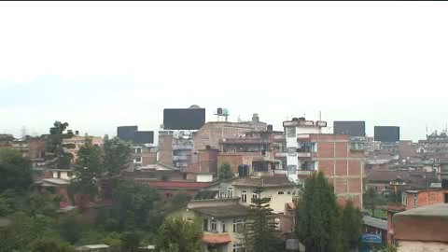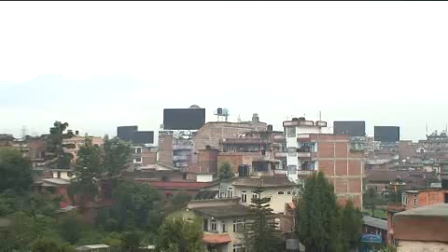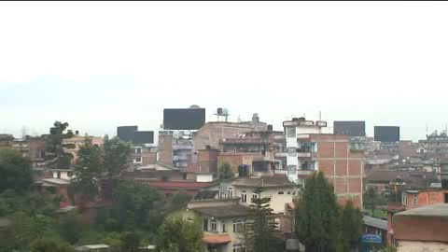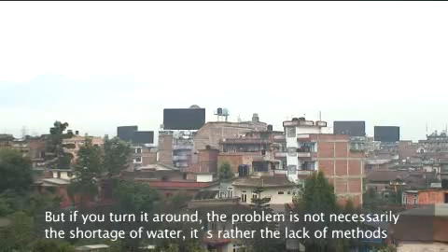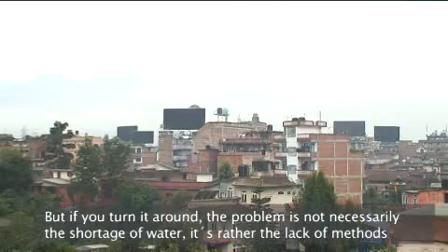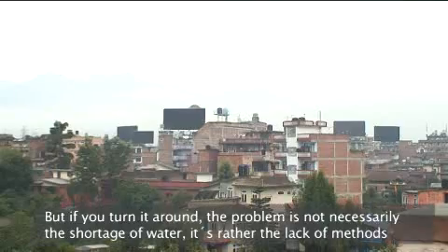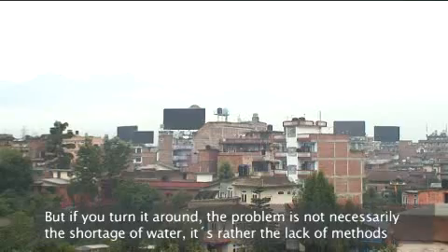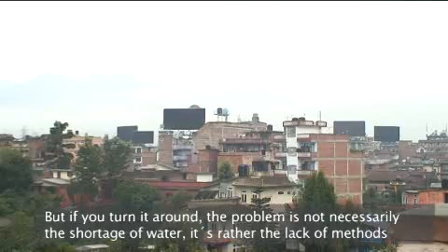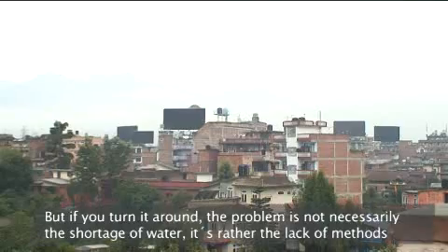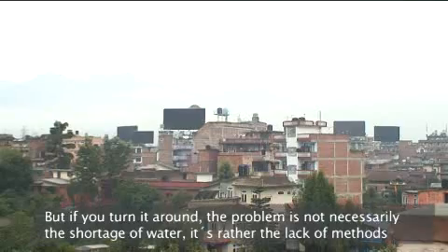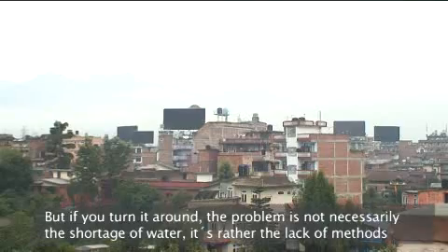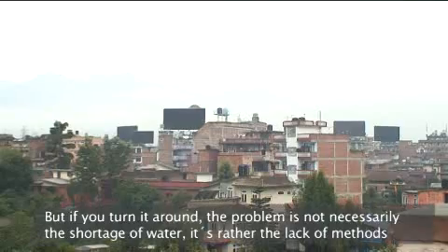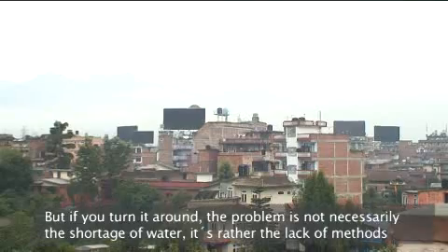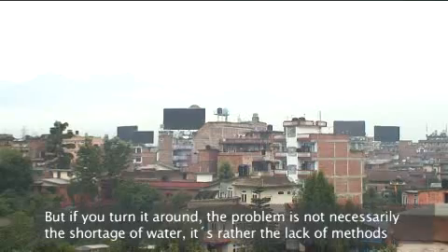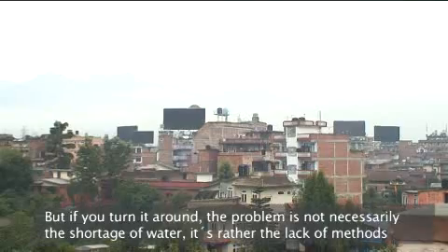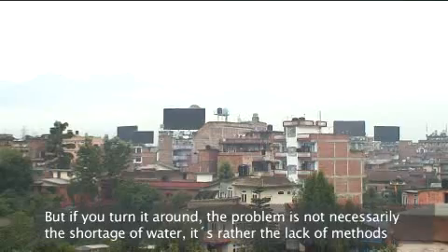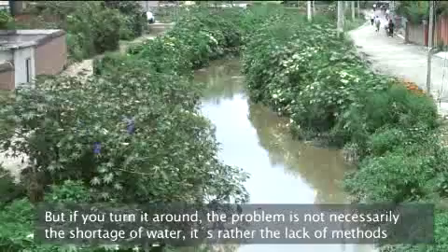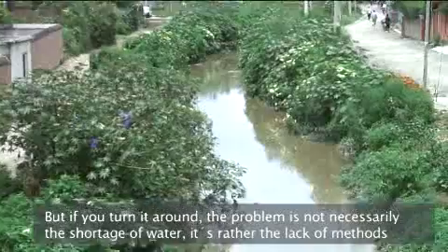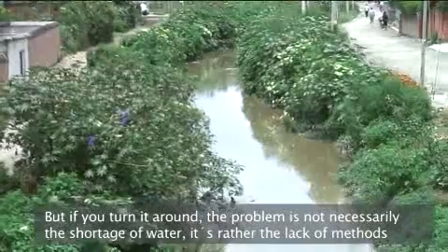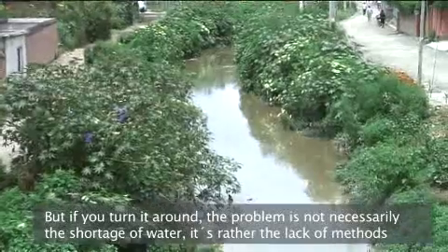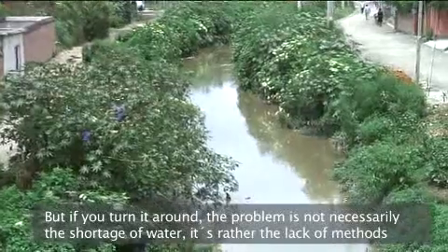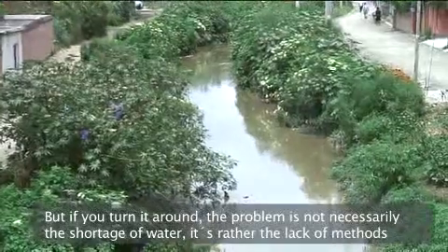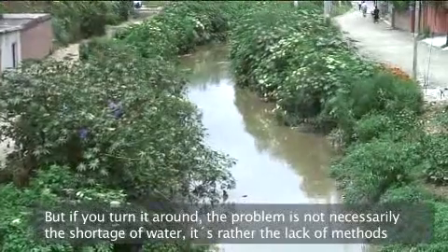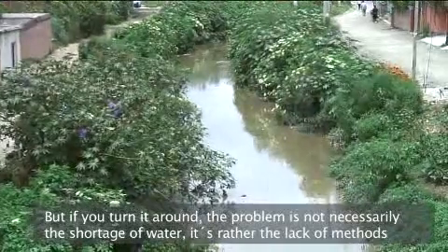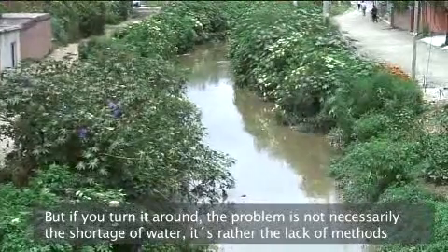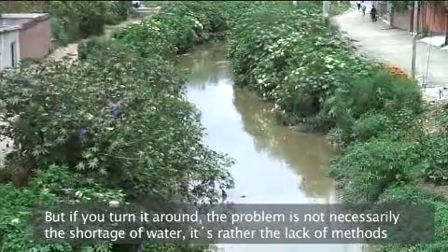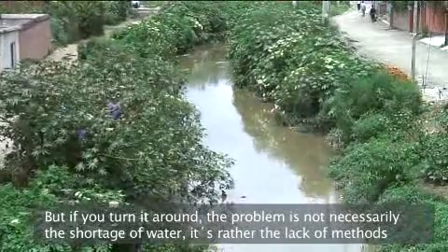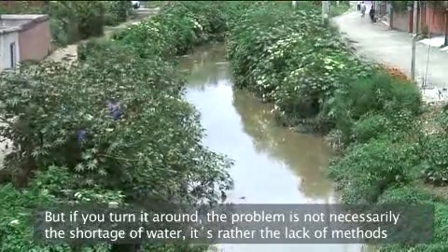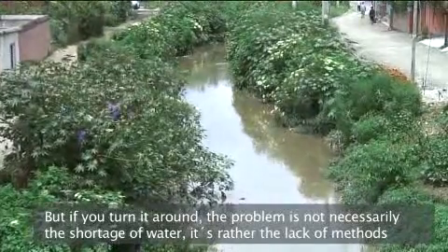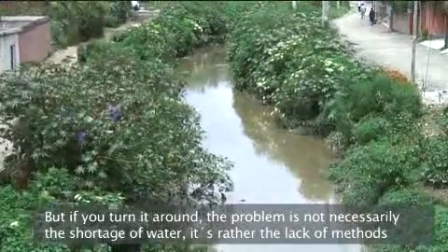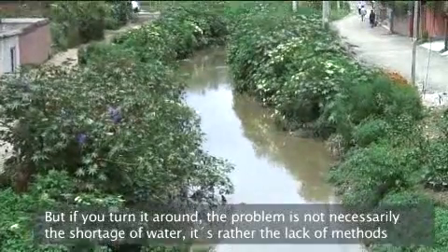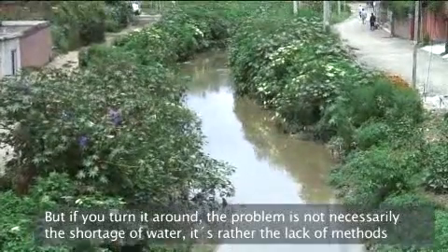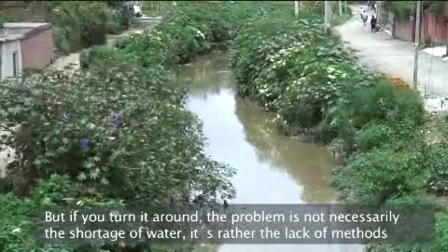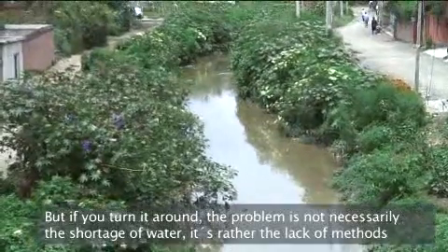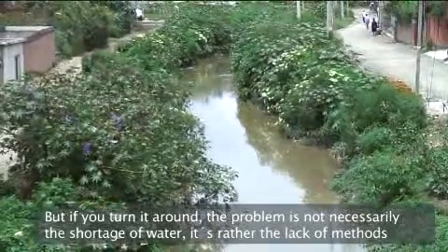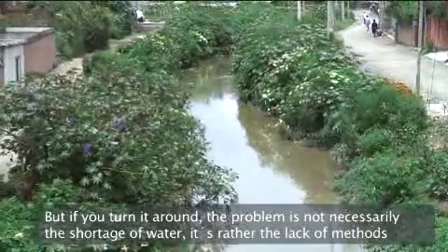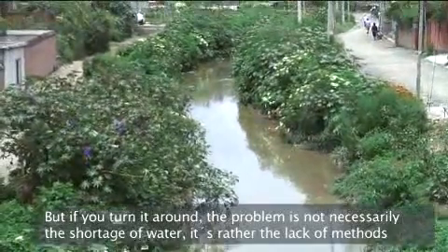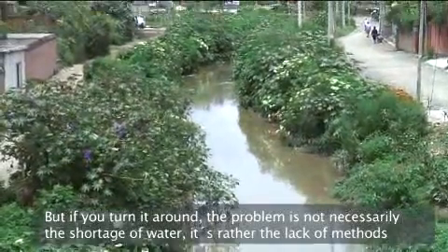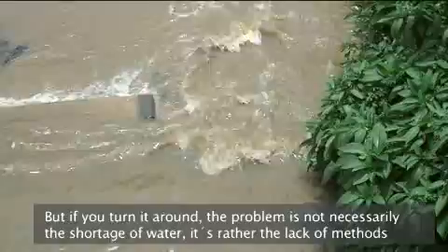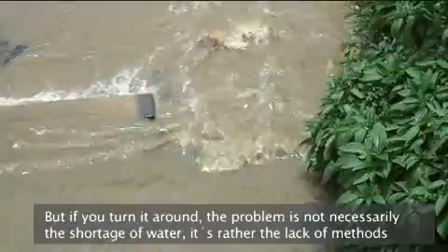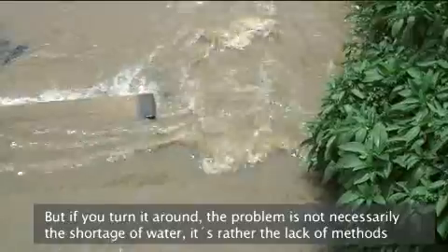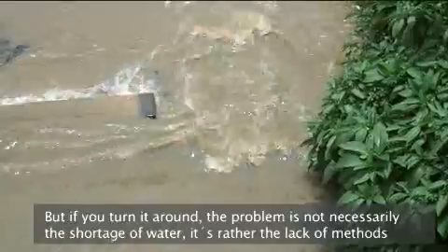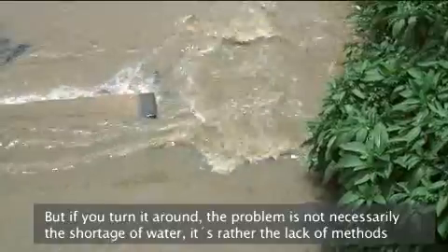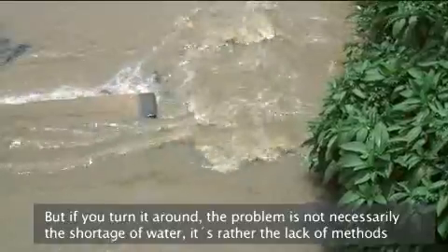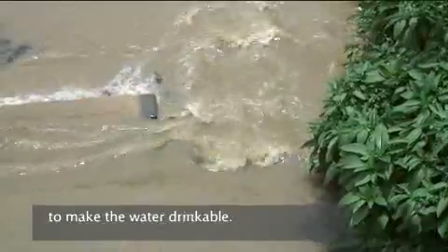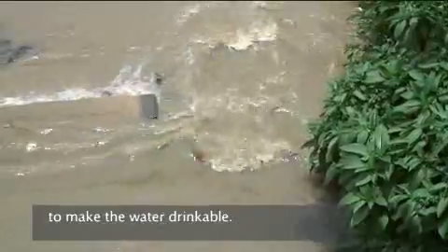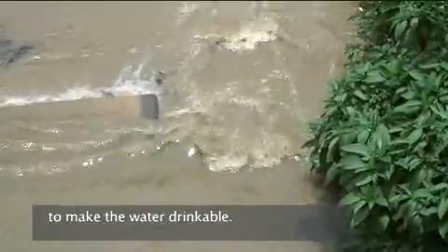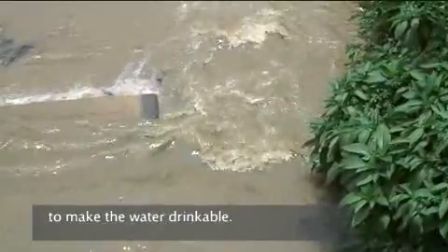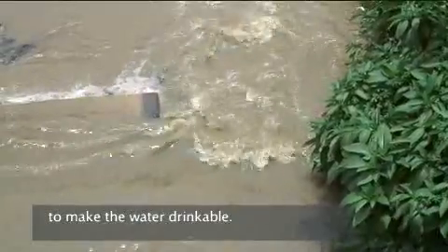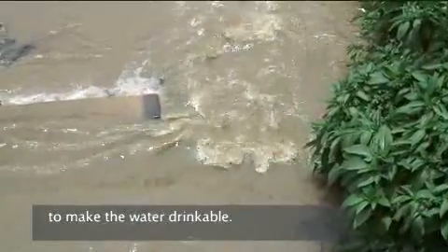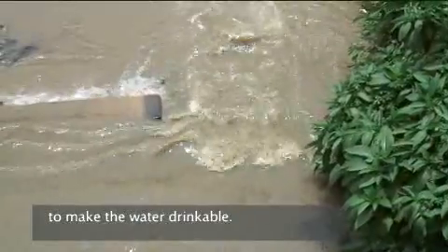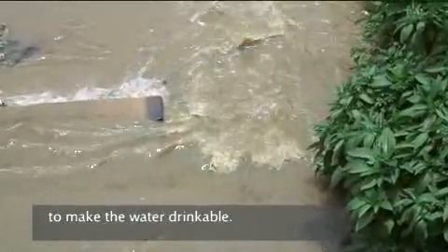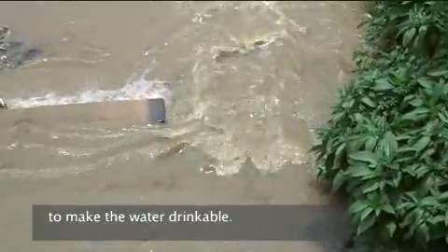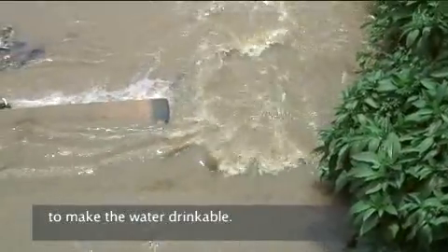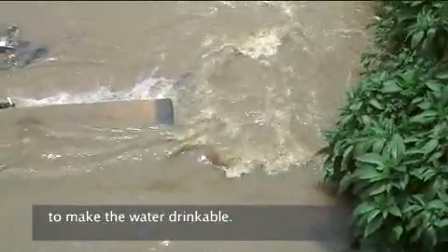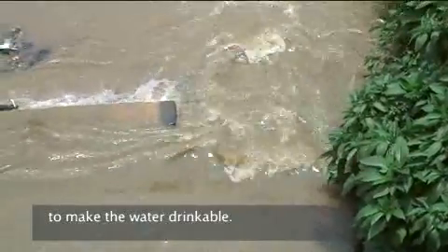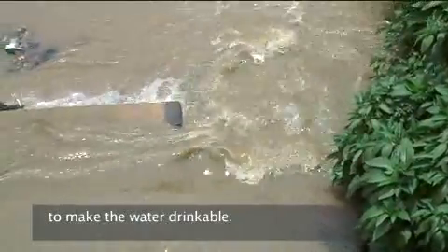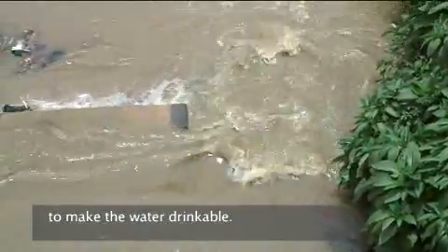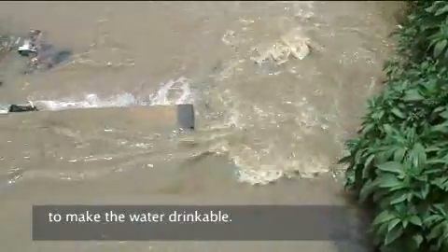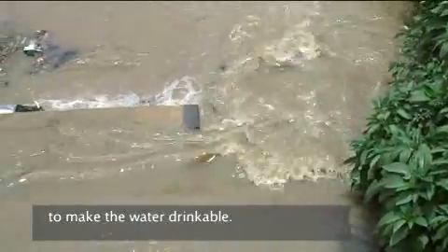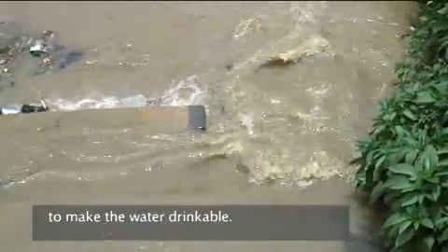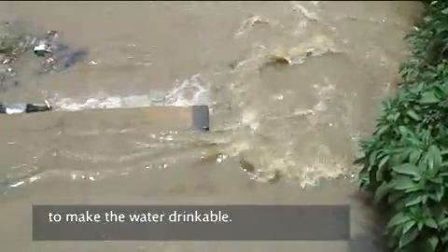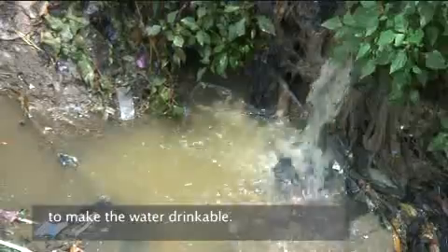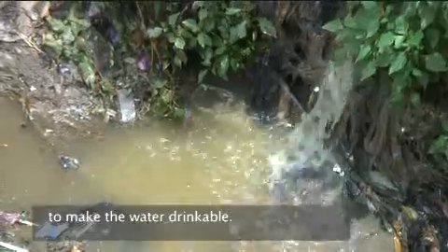But if you turn it around, the problem is not necessarily the shortage of water — it's rather the lack of methods to make water drinkable.